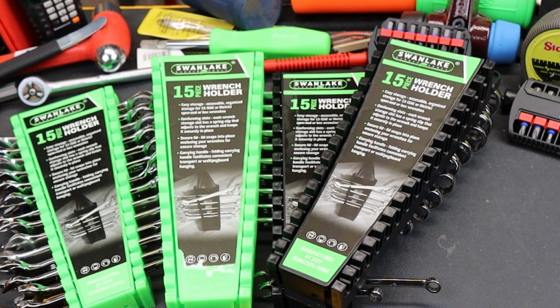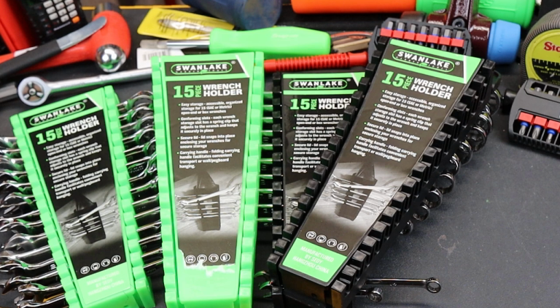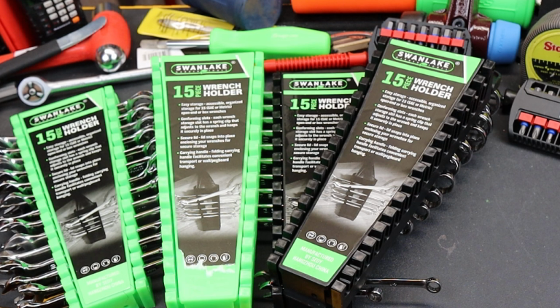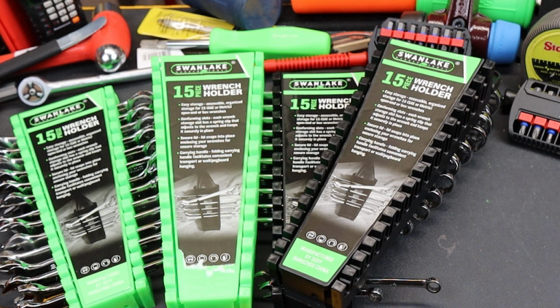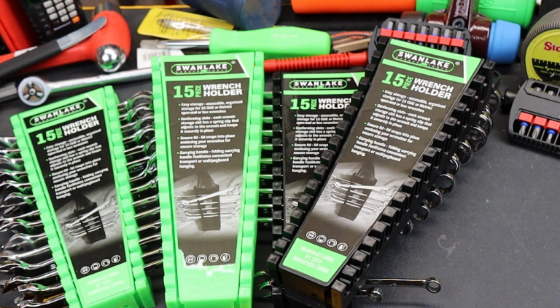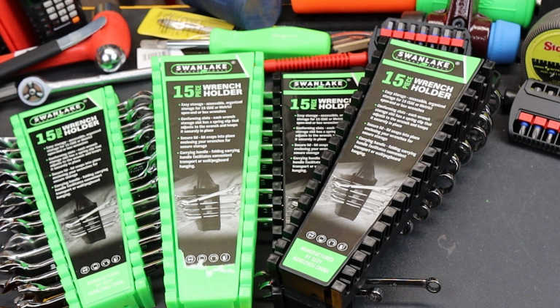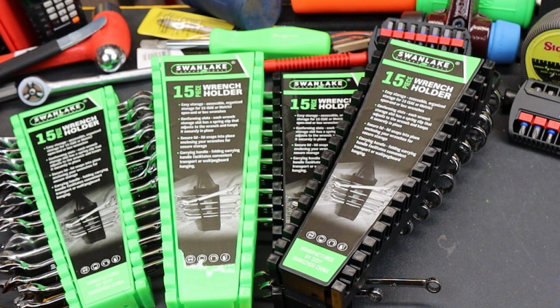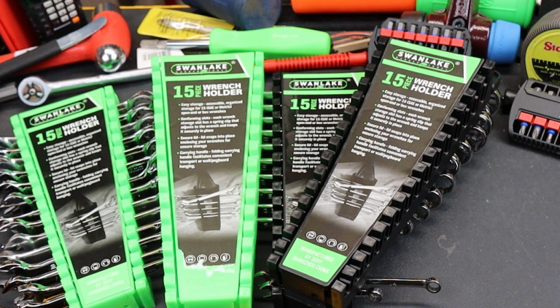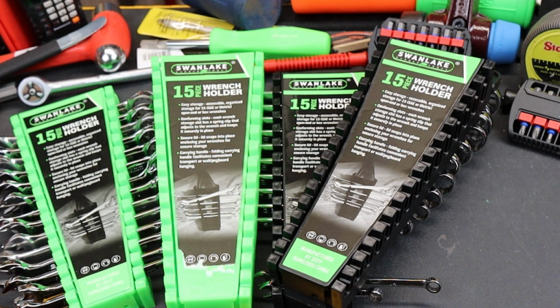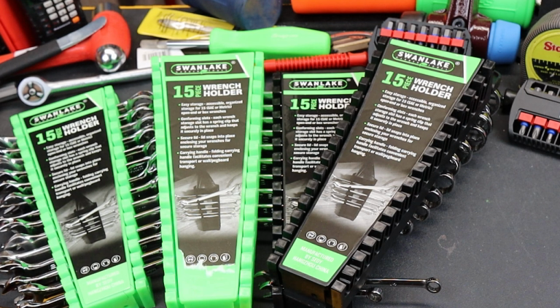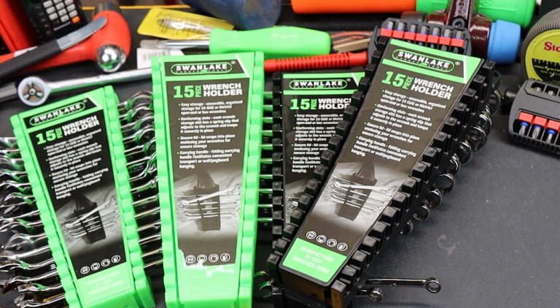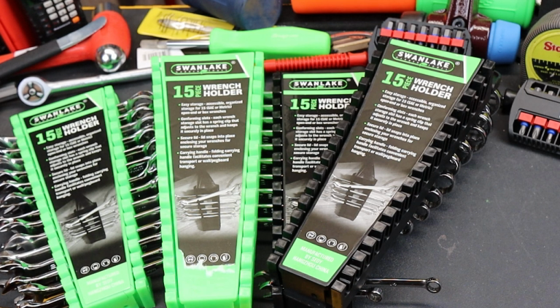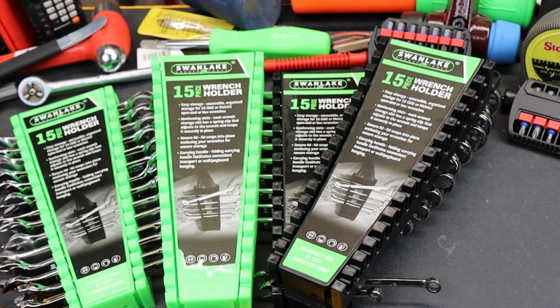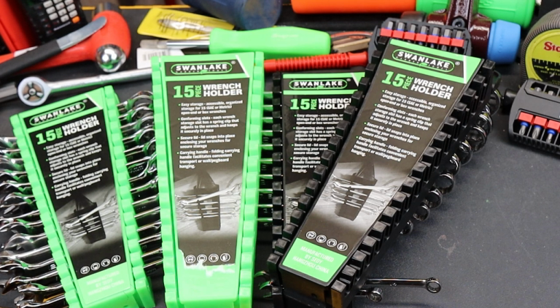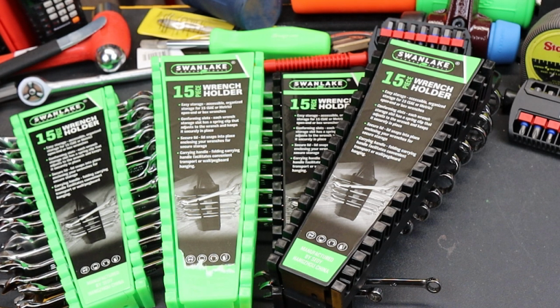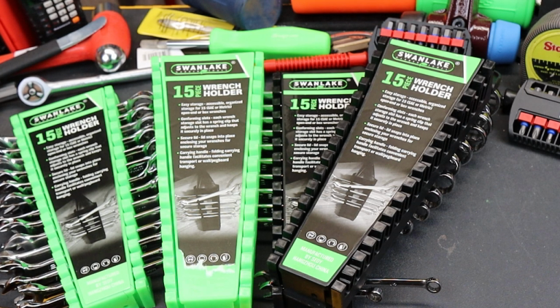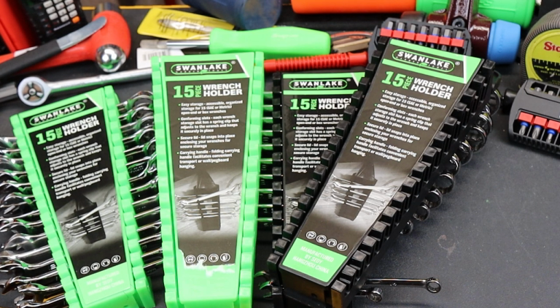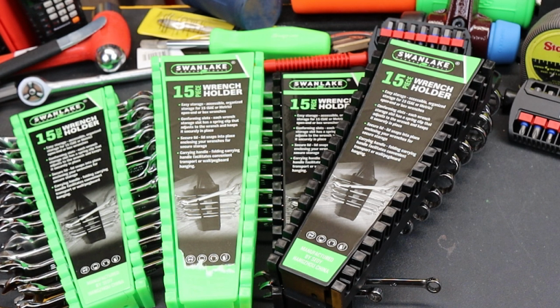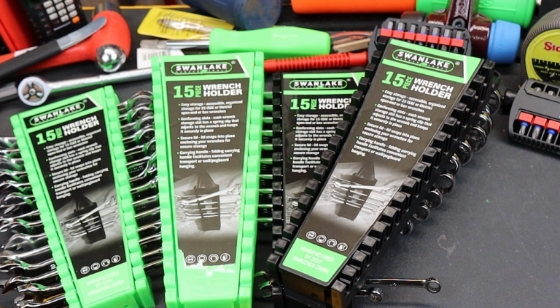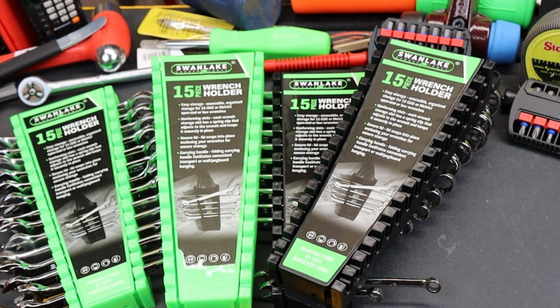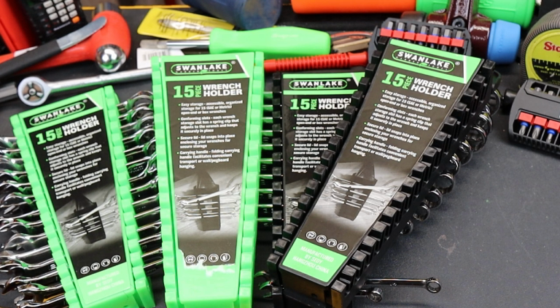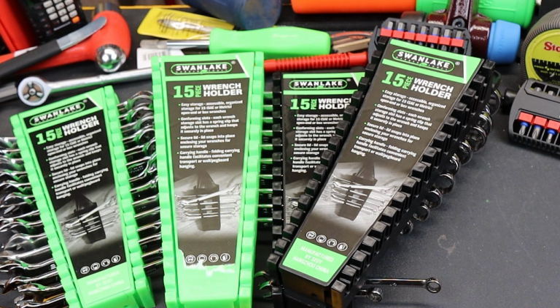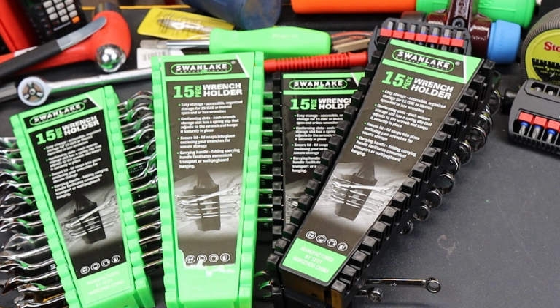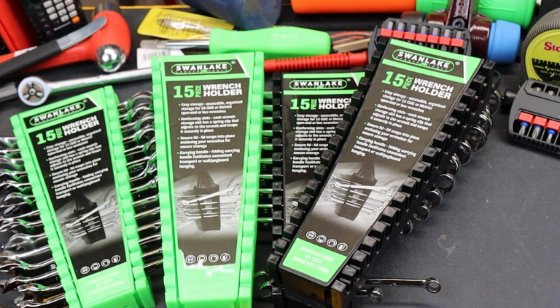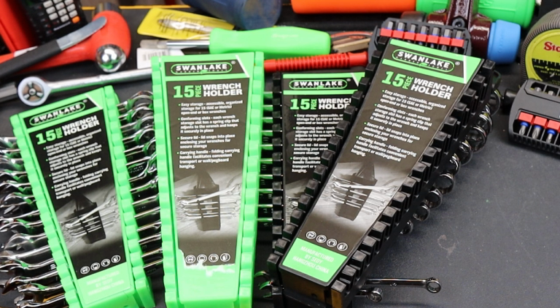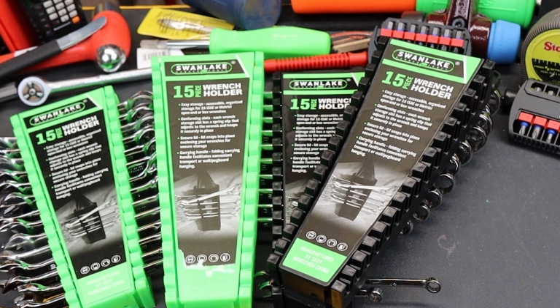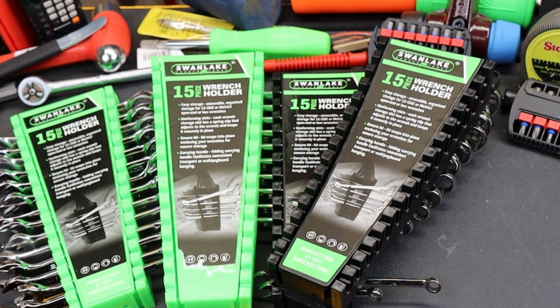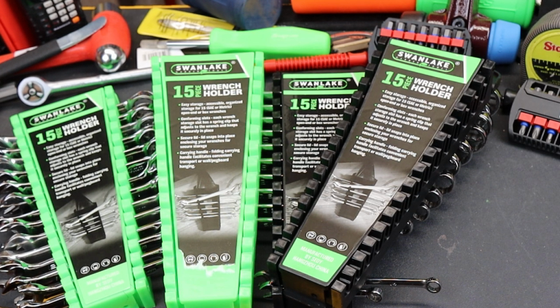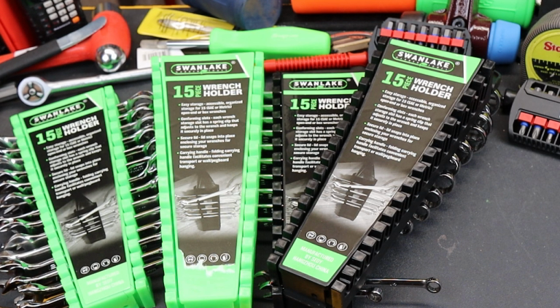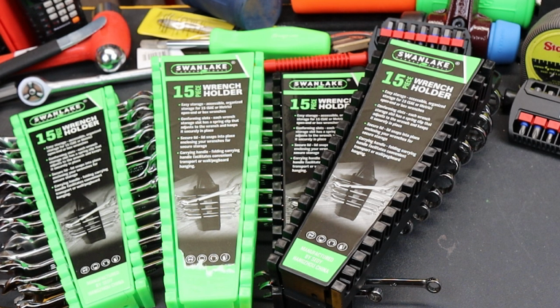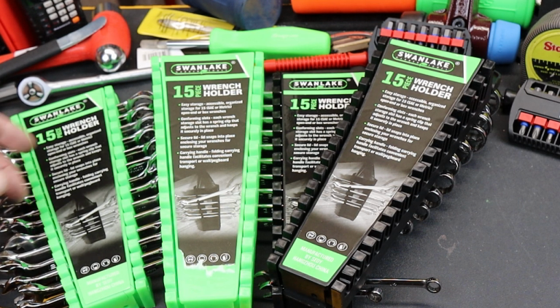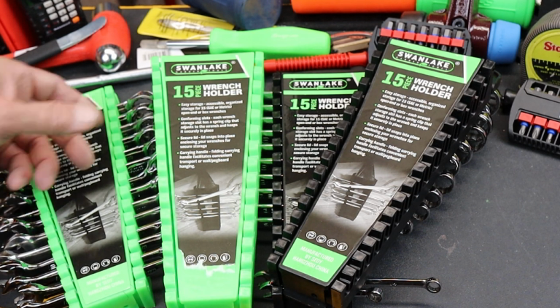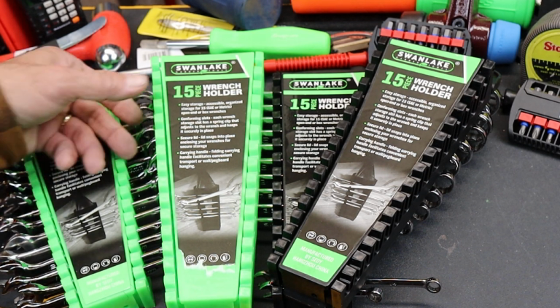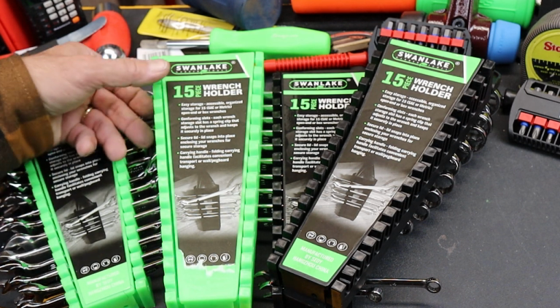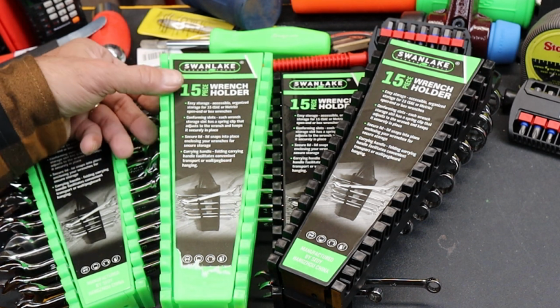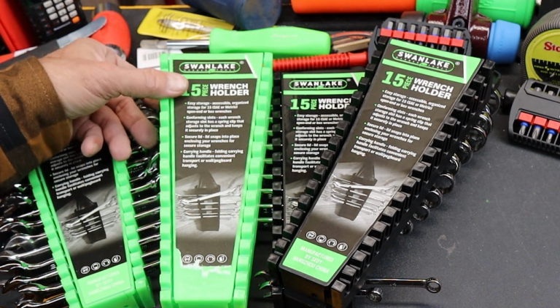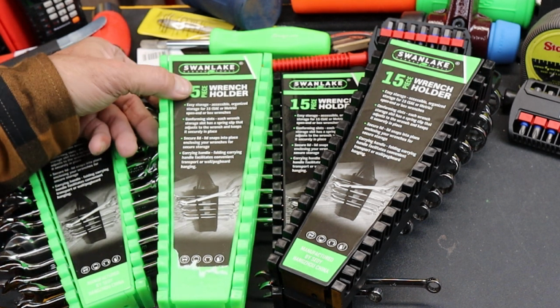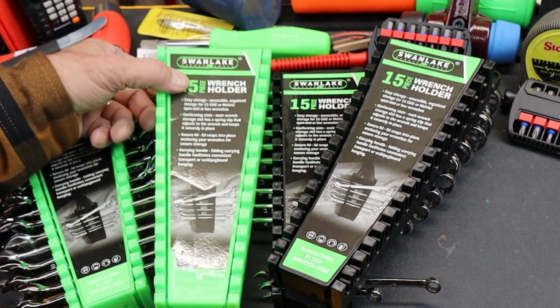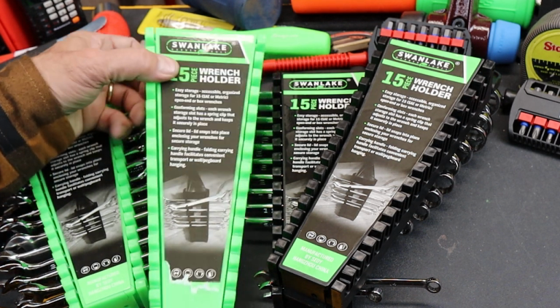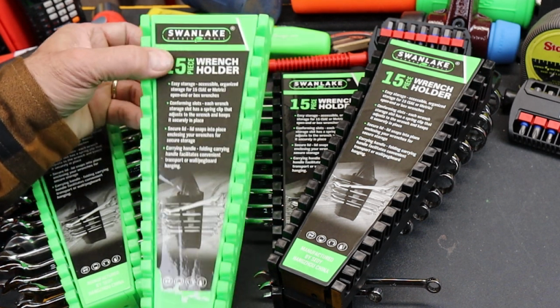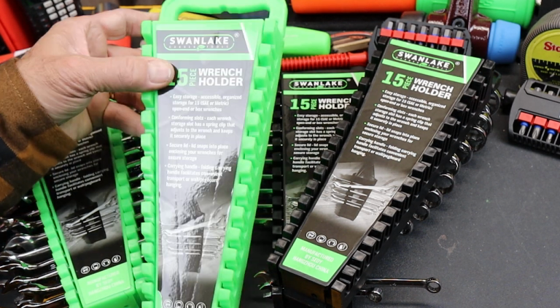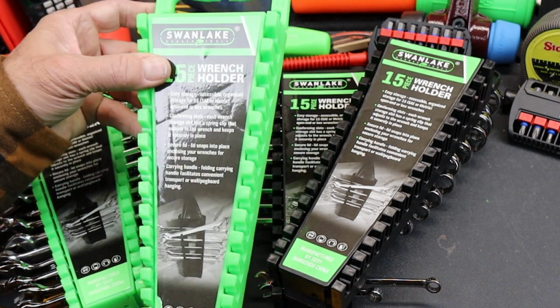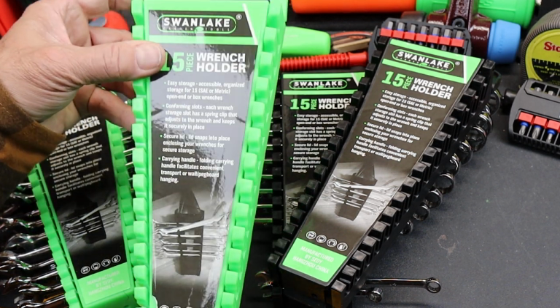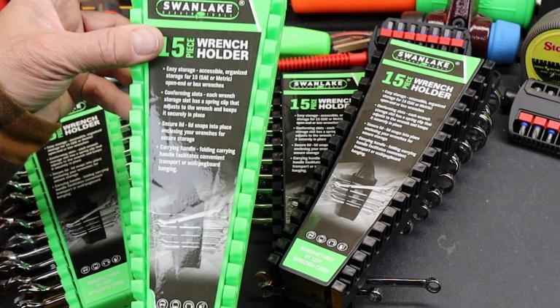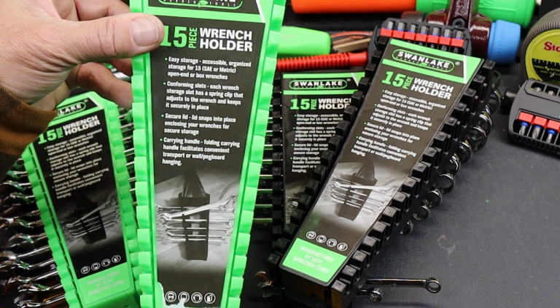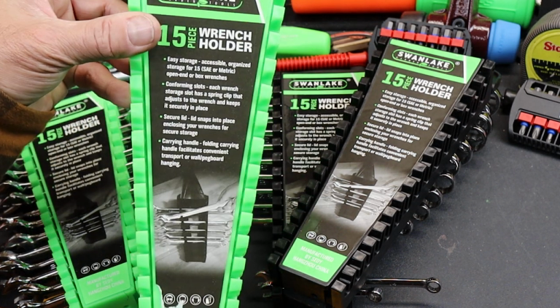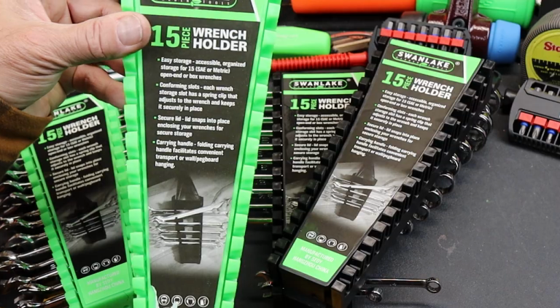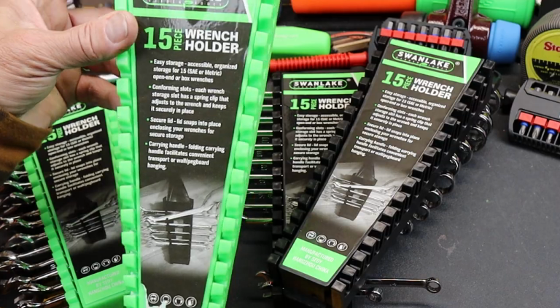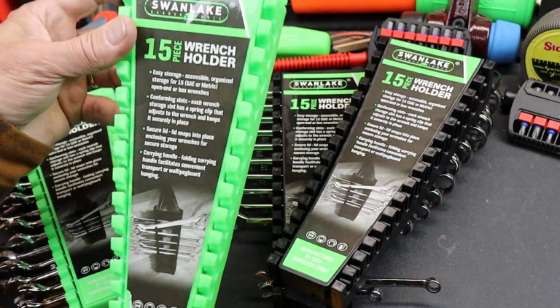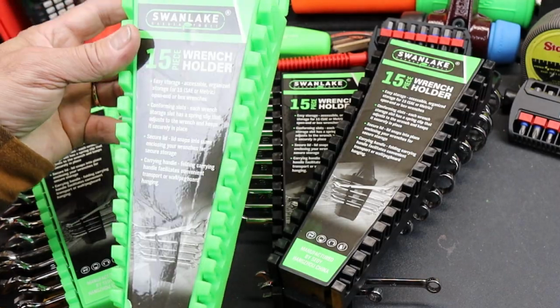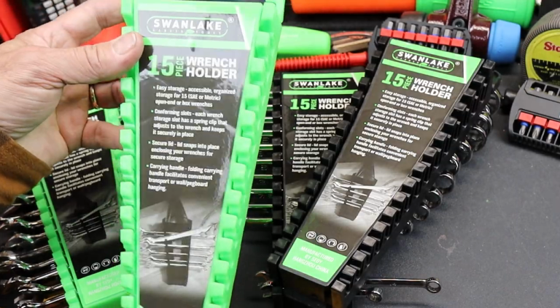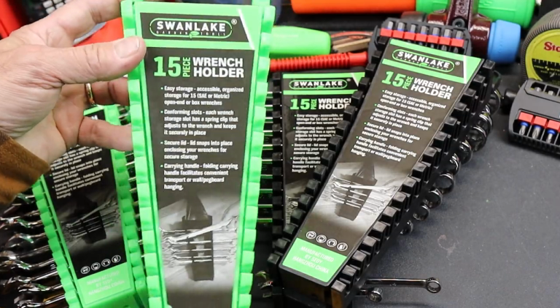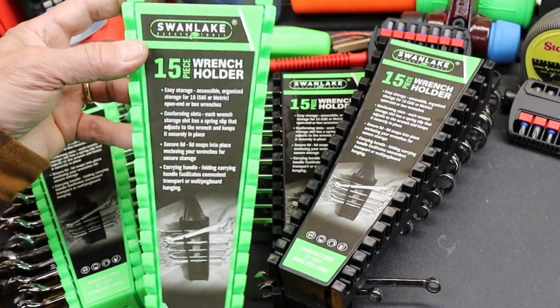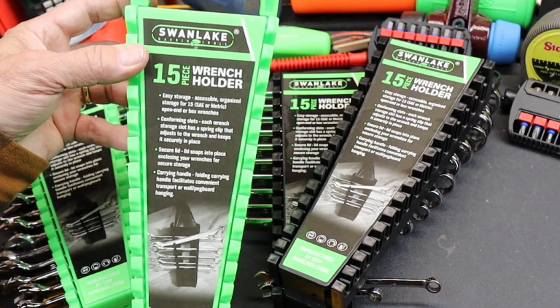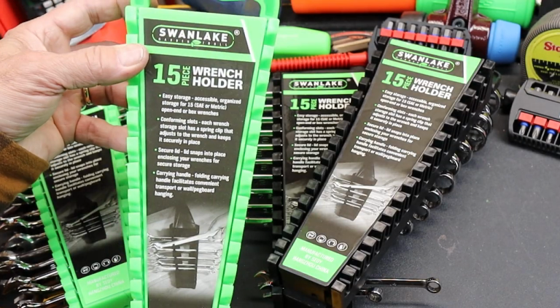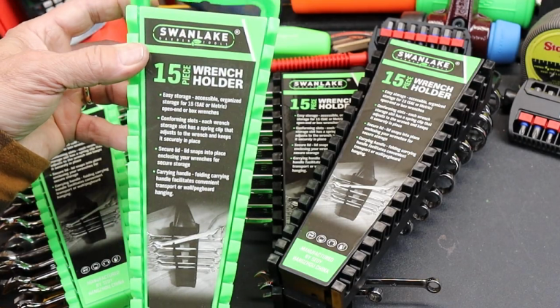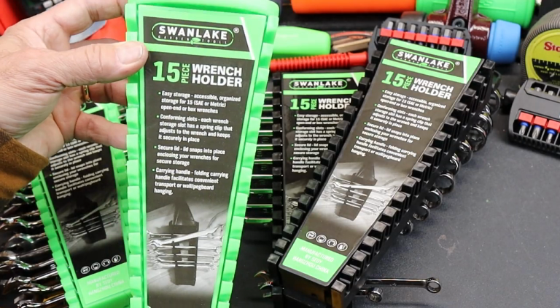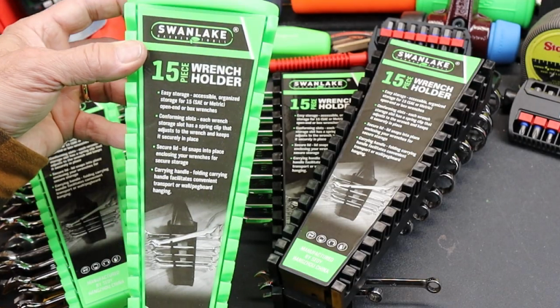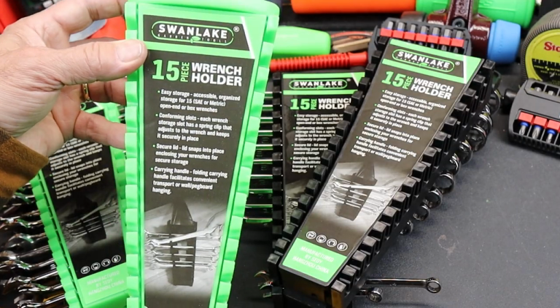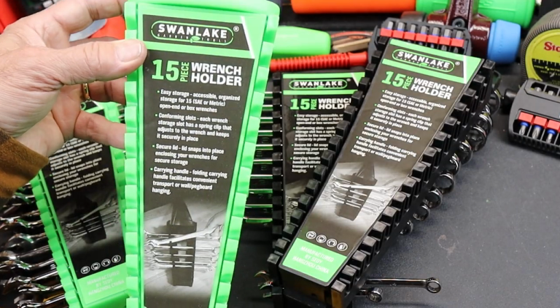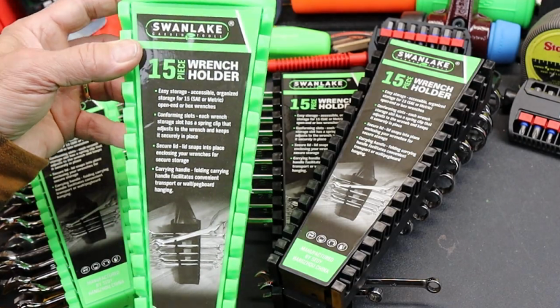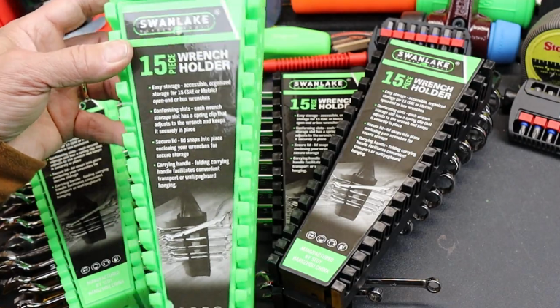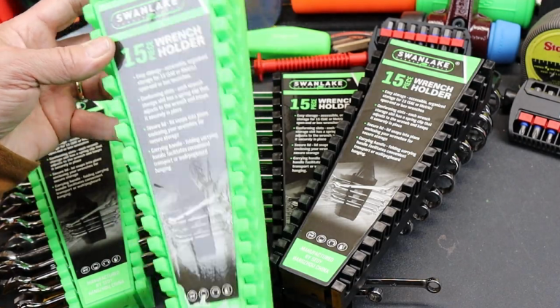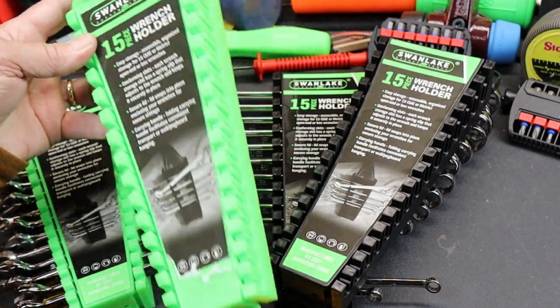Howdy folks, Doc here with Last Best Tool, and today we're going to take a look at these Swan Lake 15-piece wrench holders.